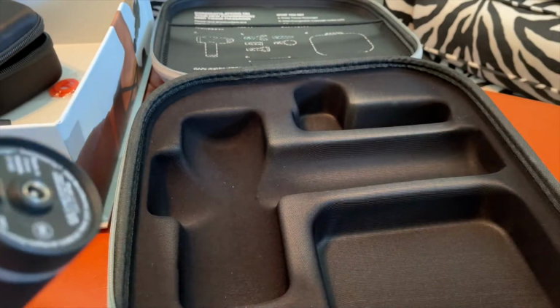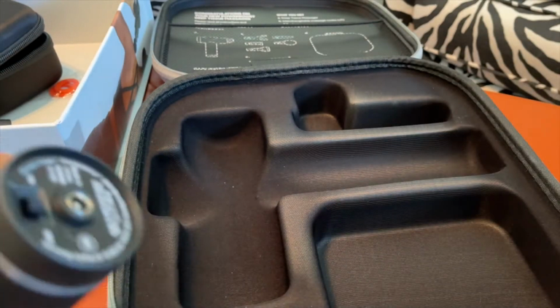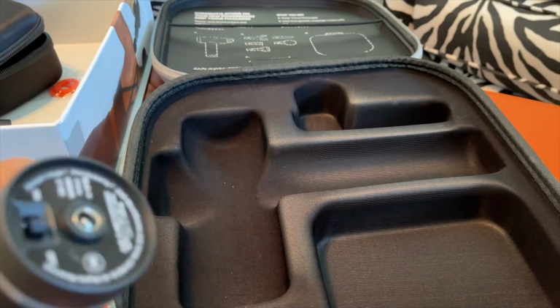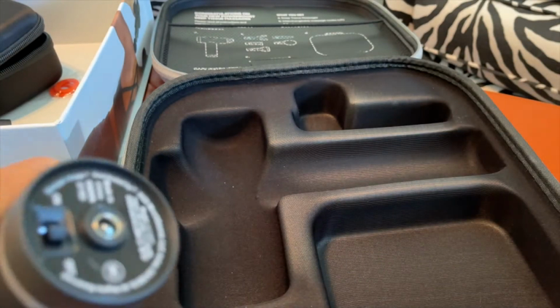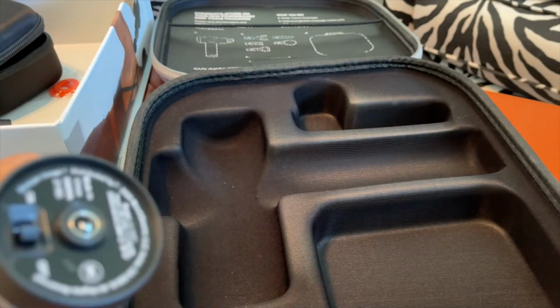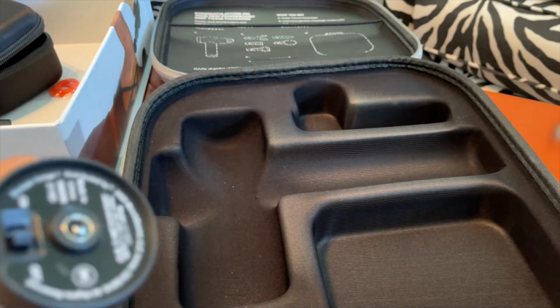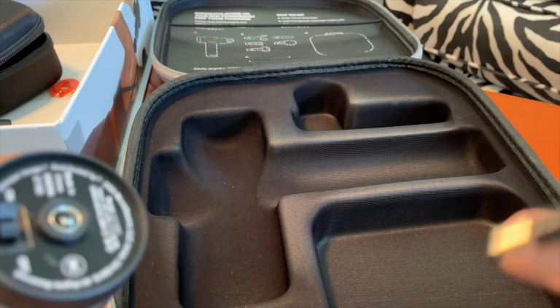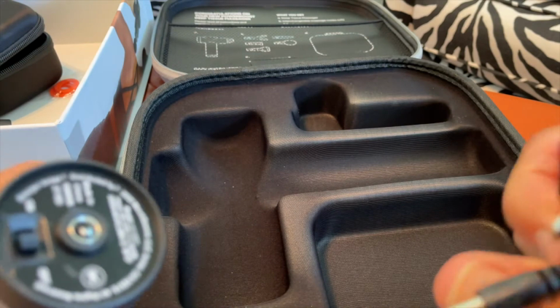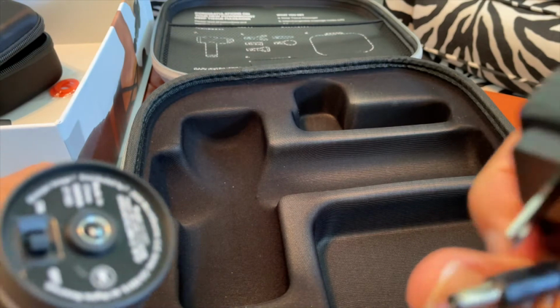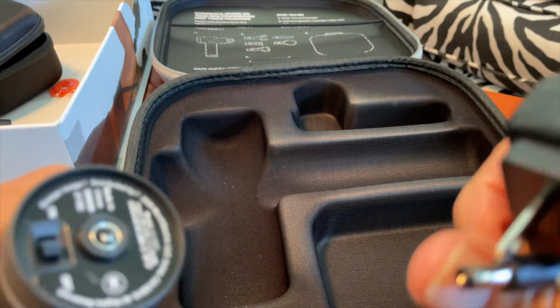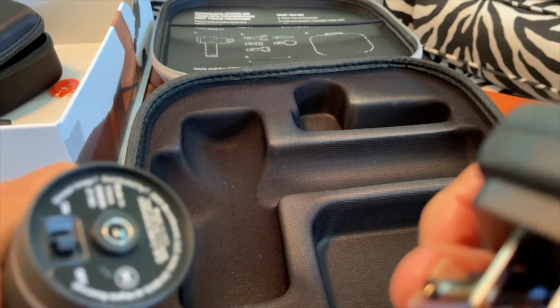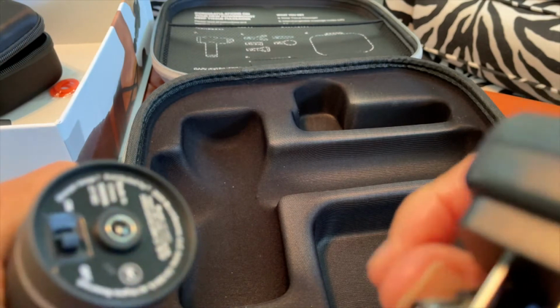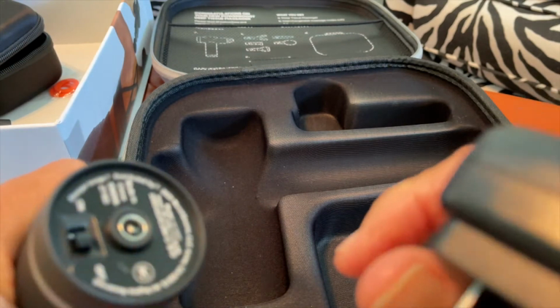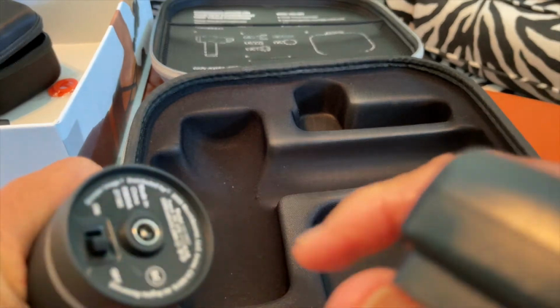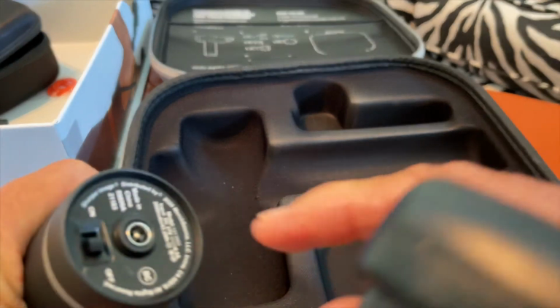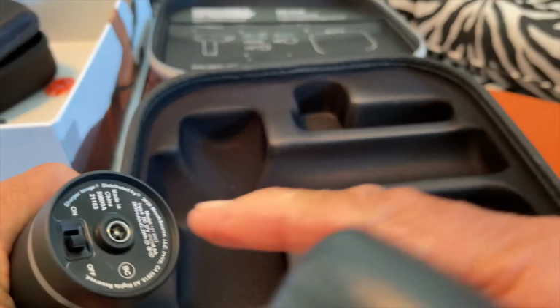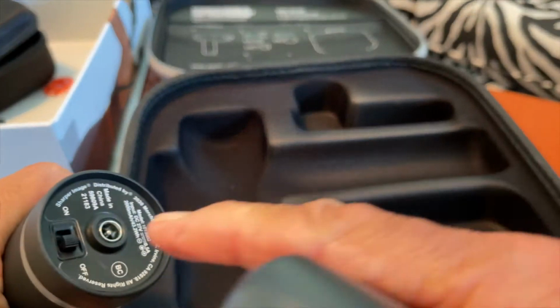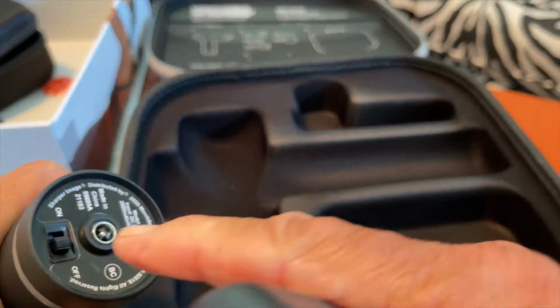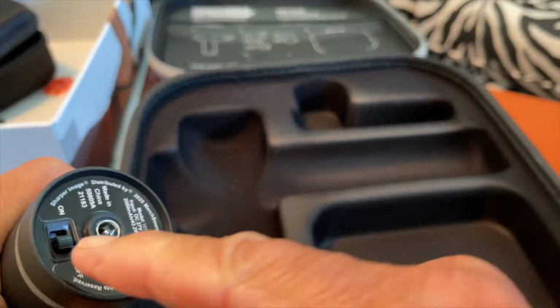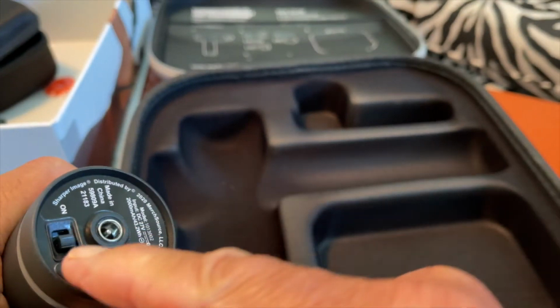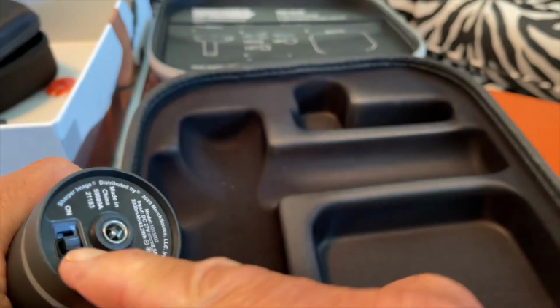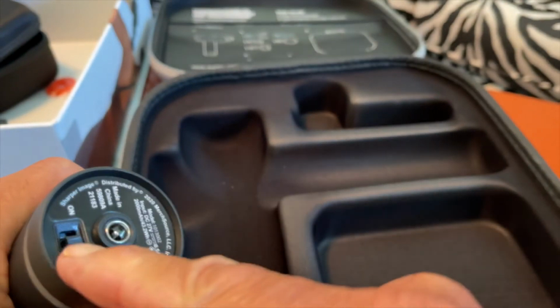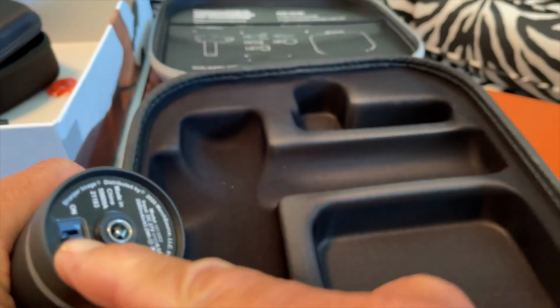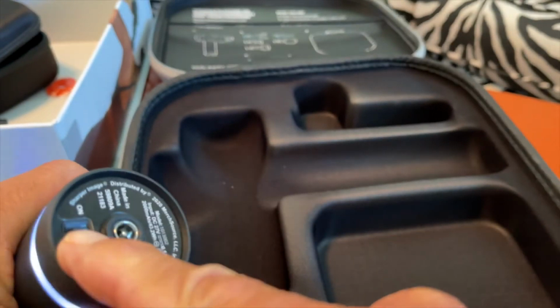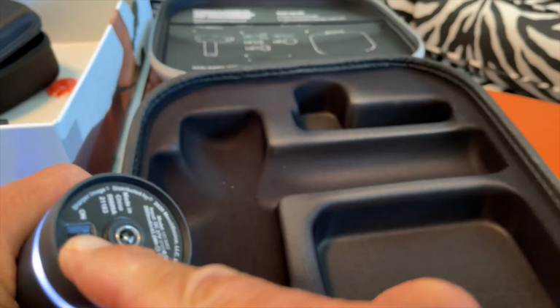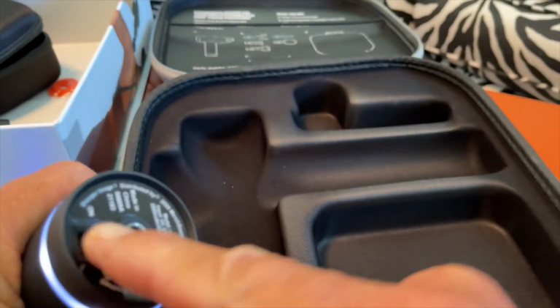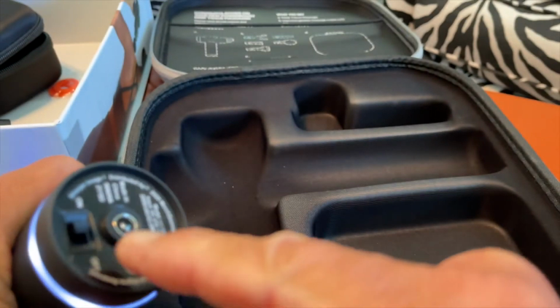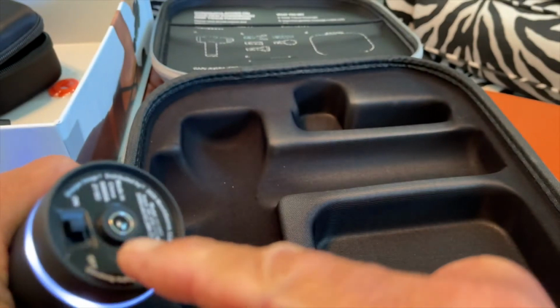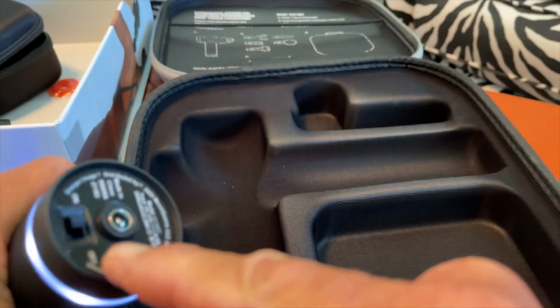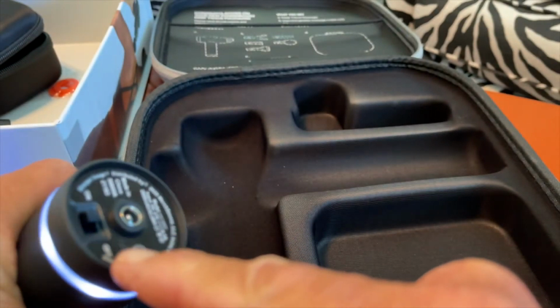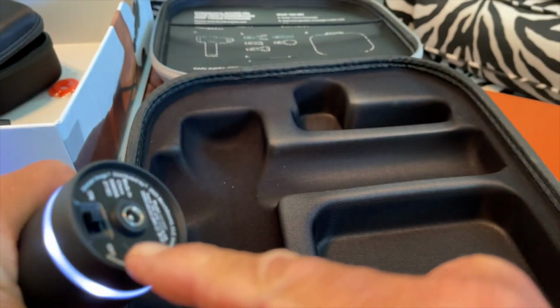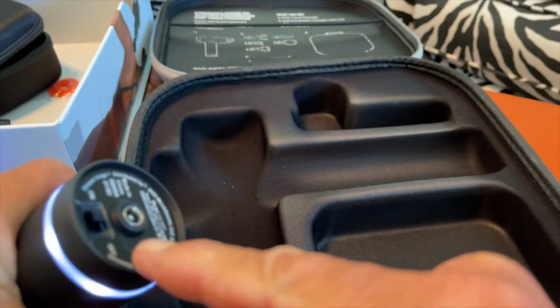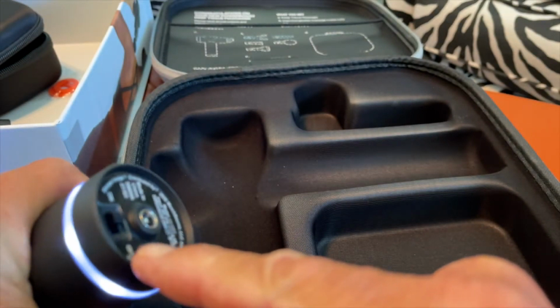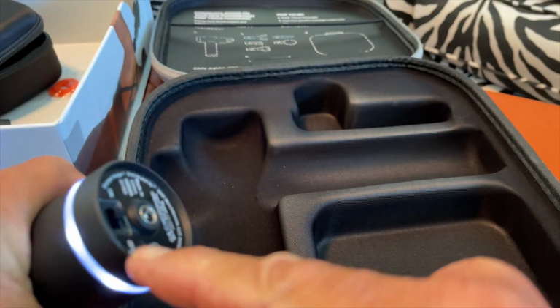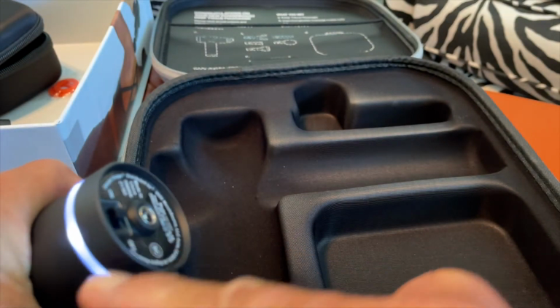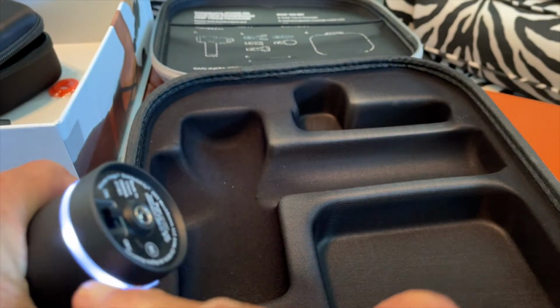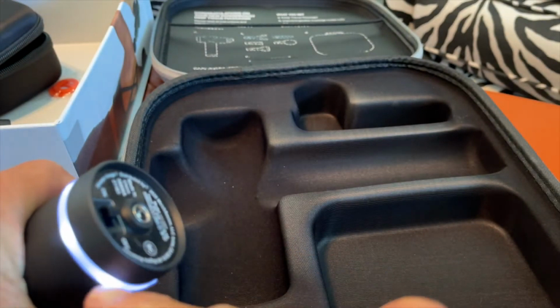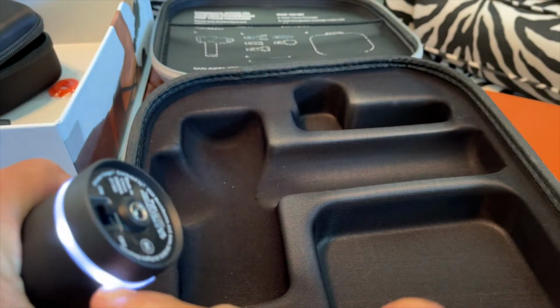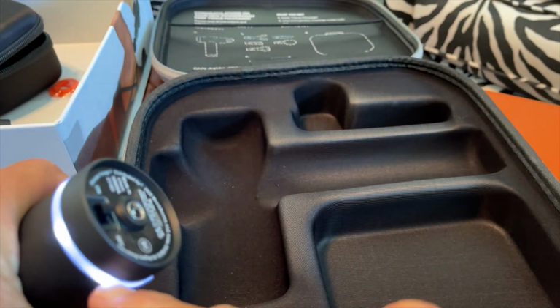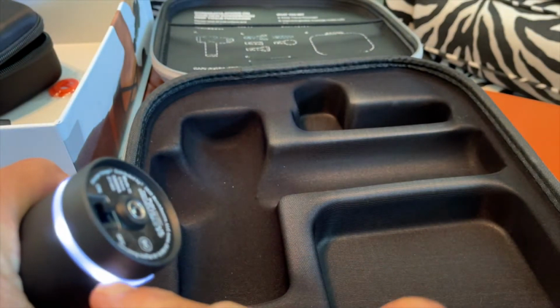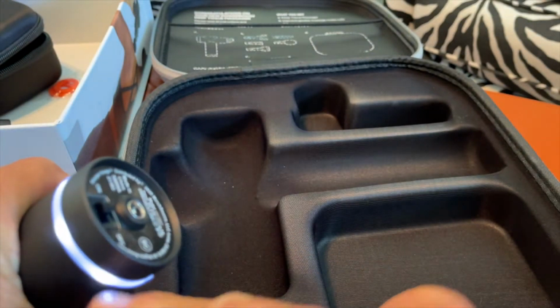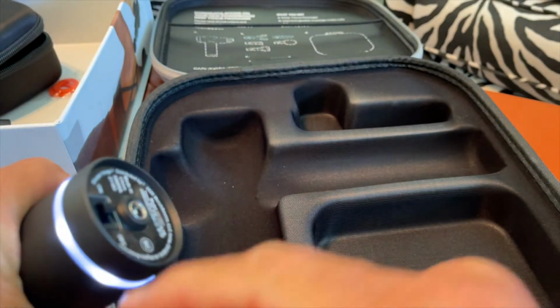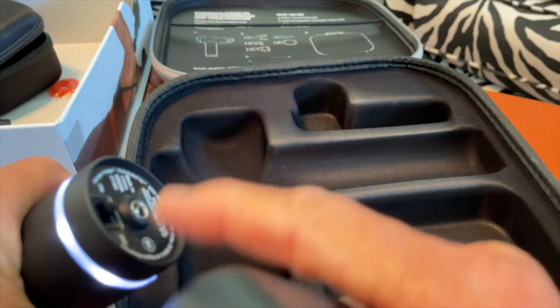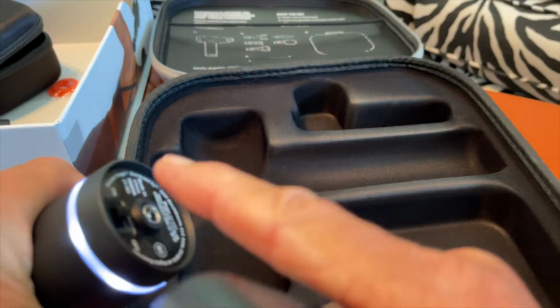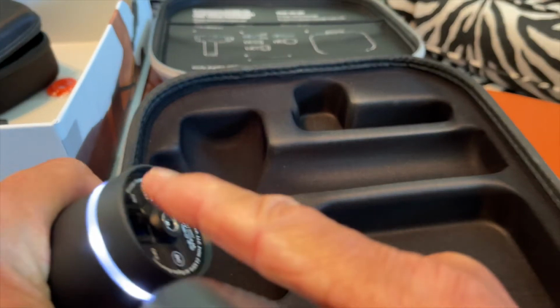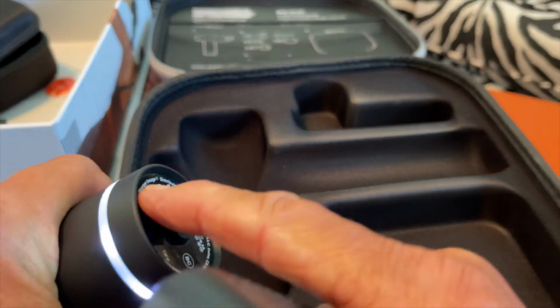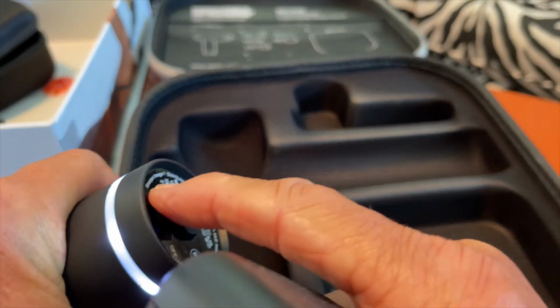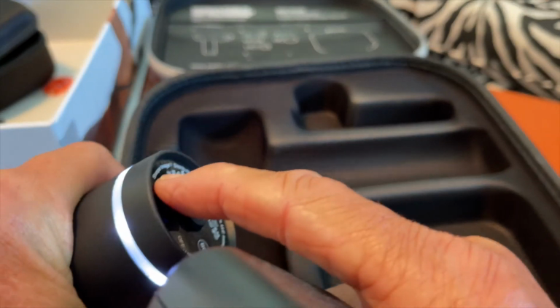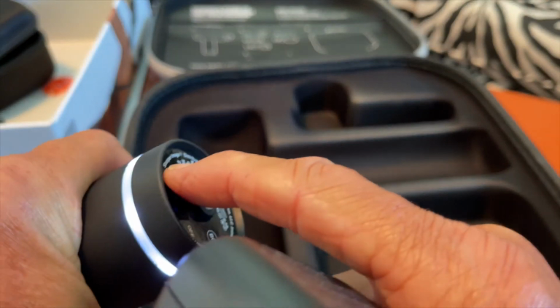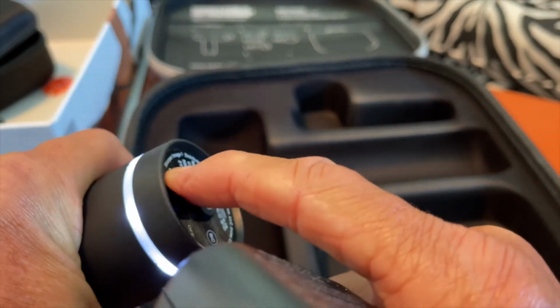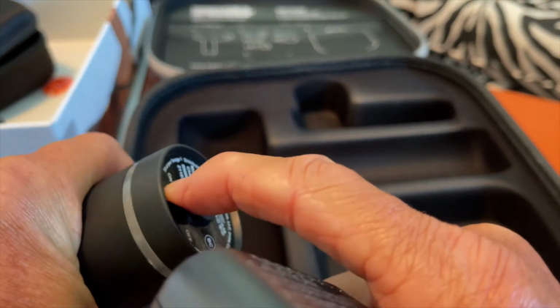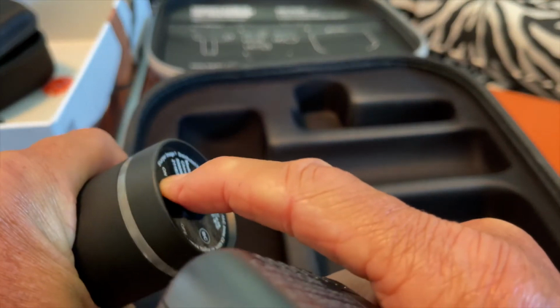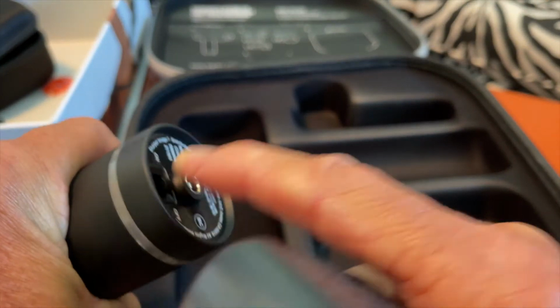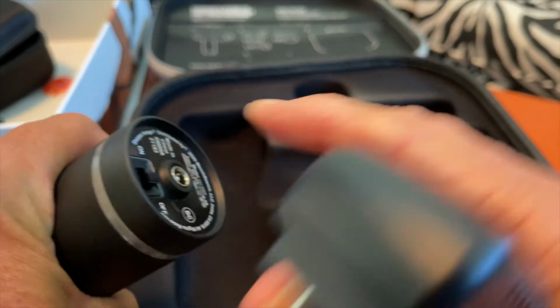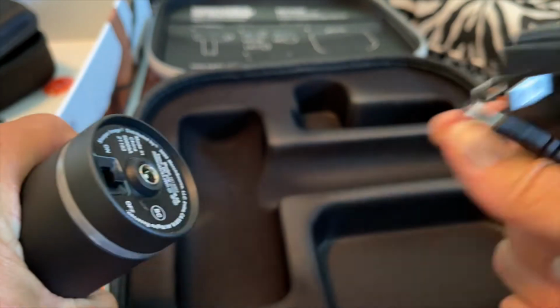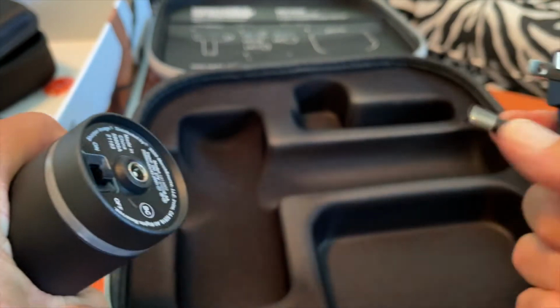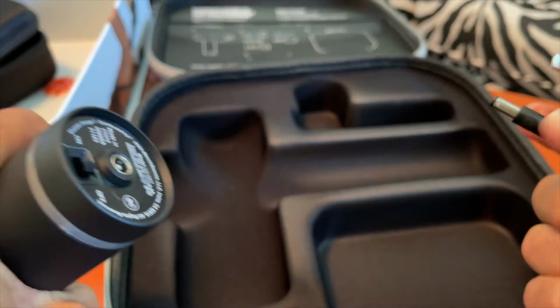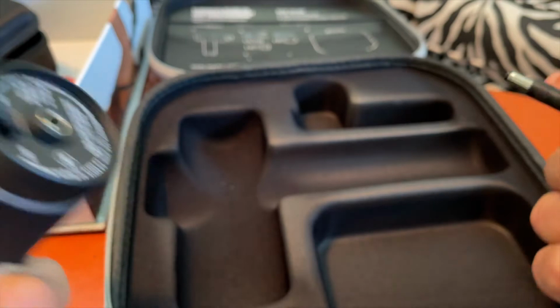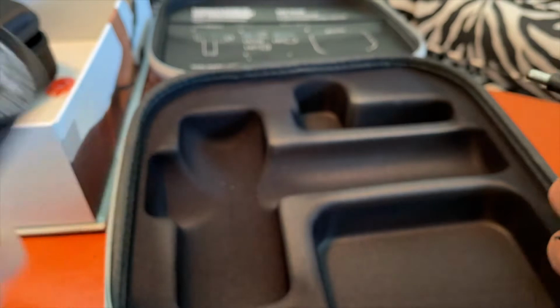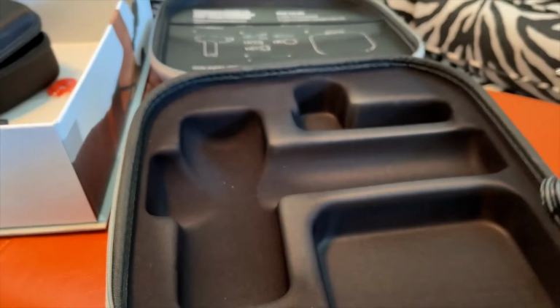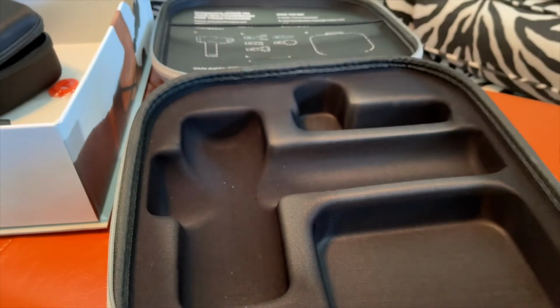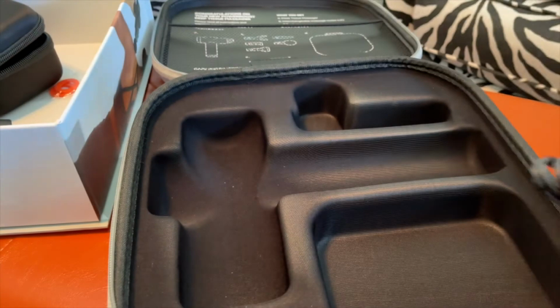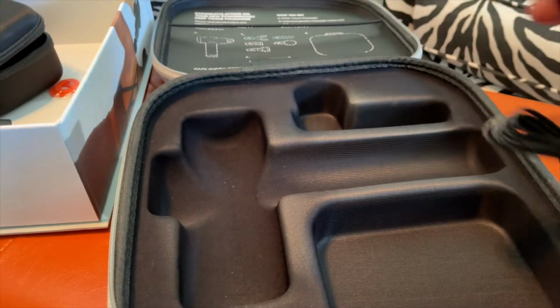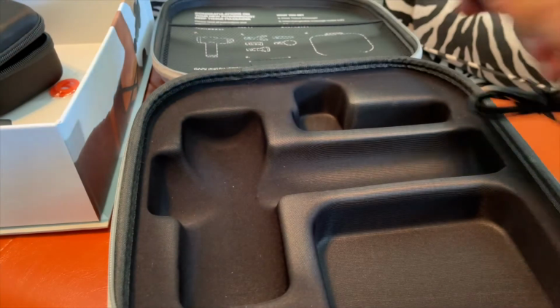And then to turn it on, you click that over and it goes on. That's basically it.